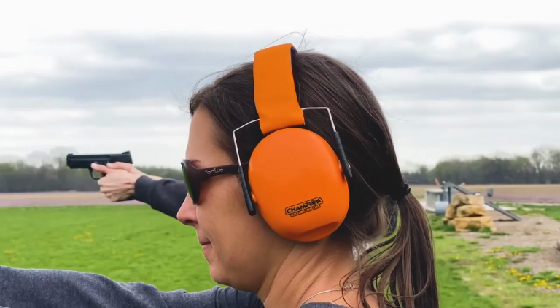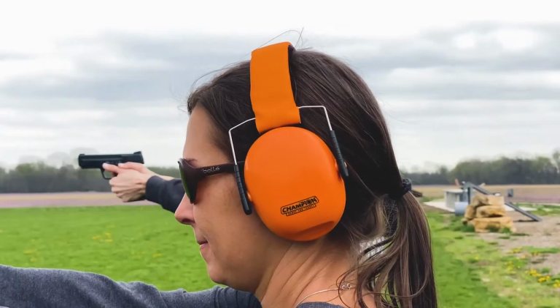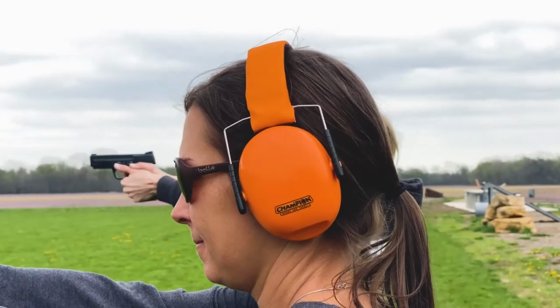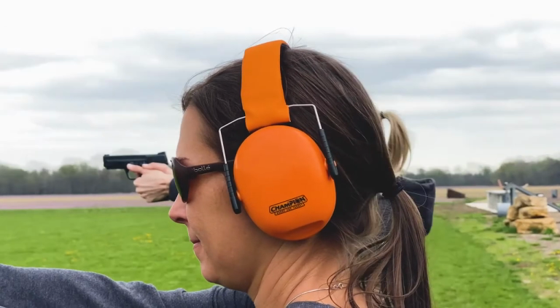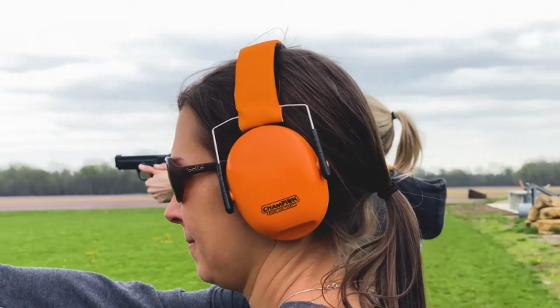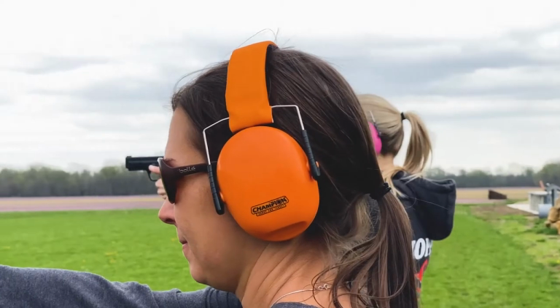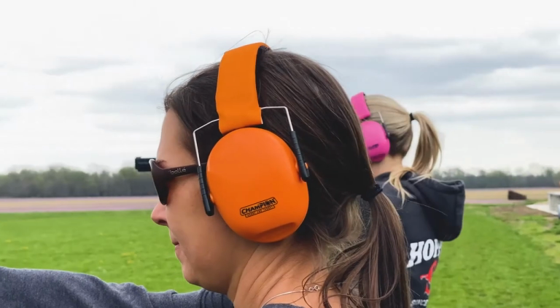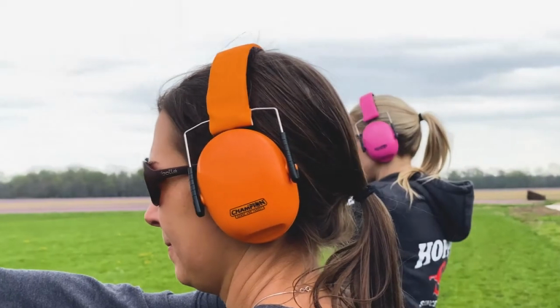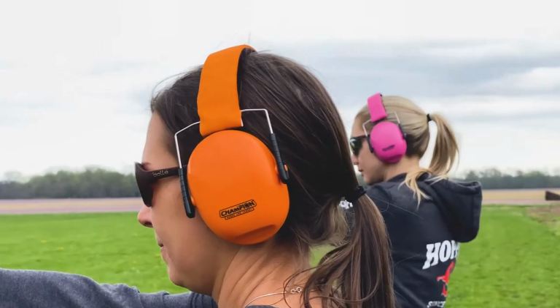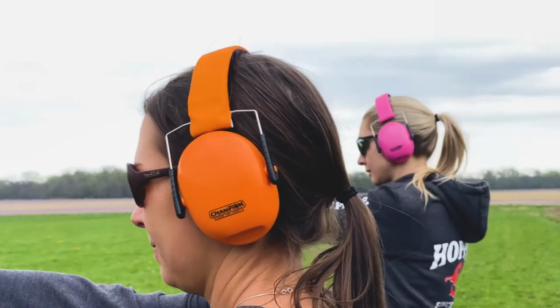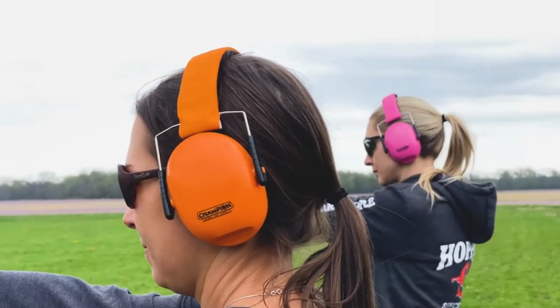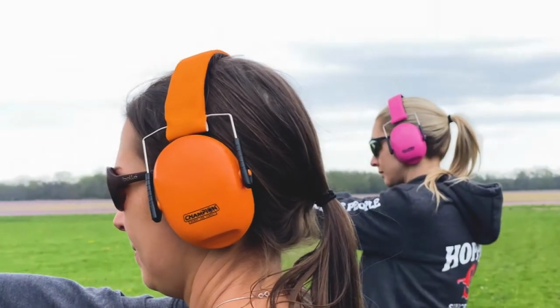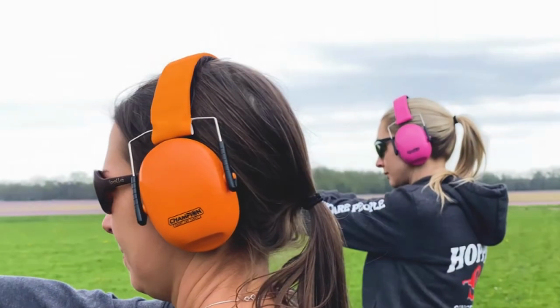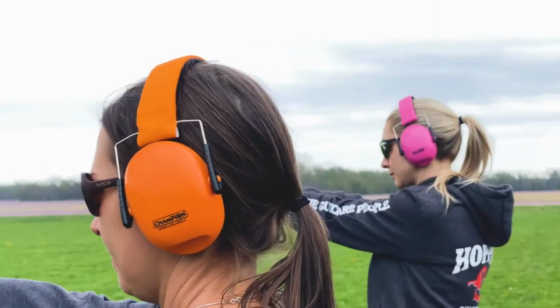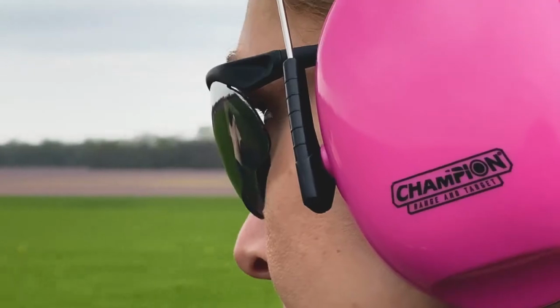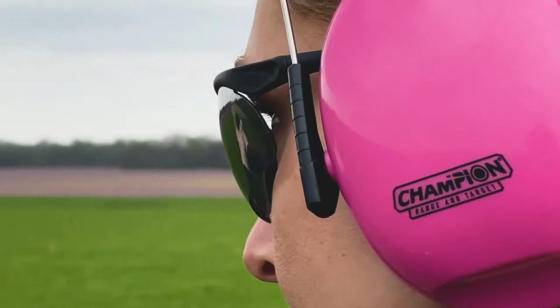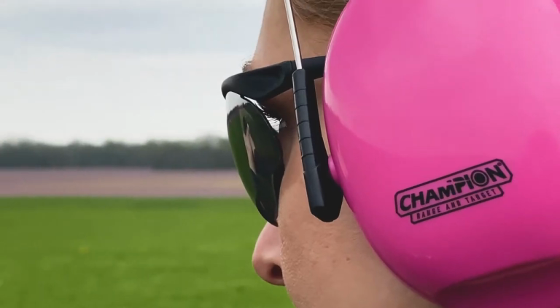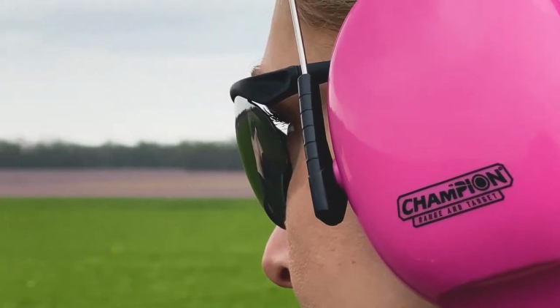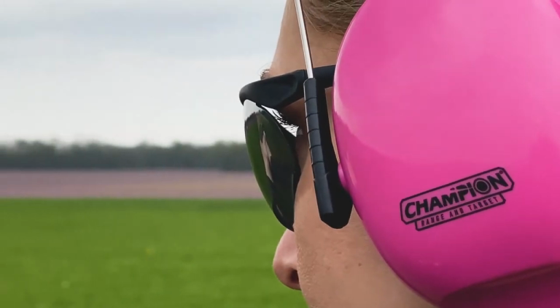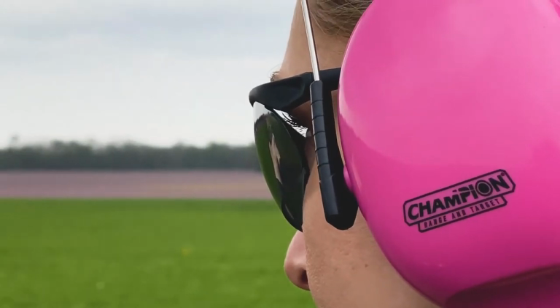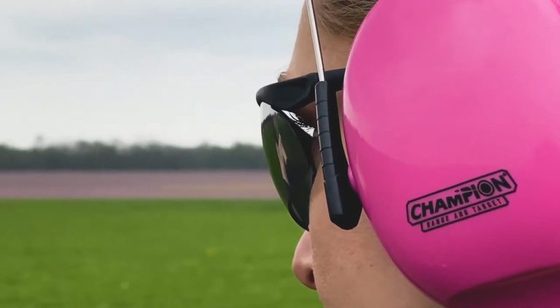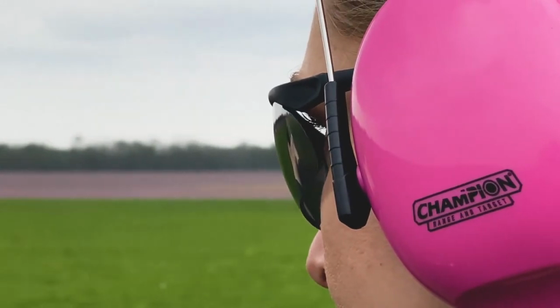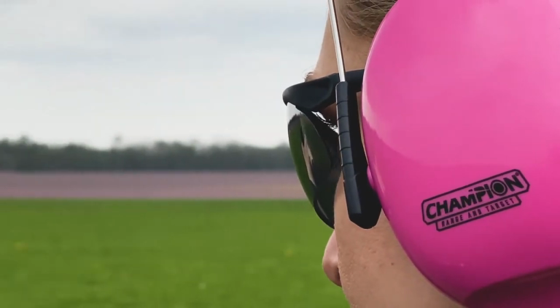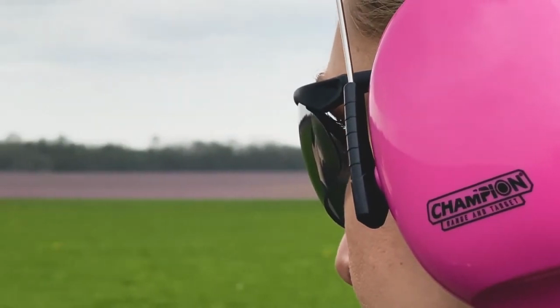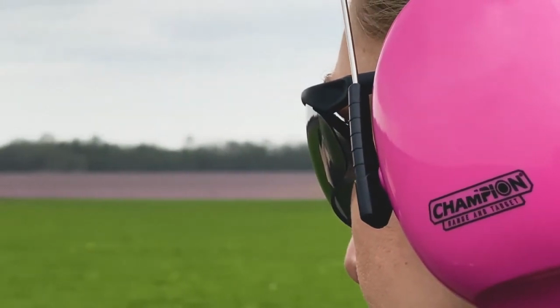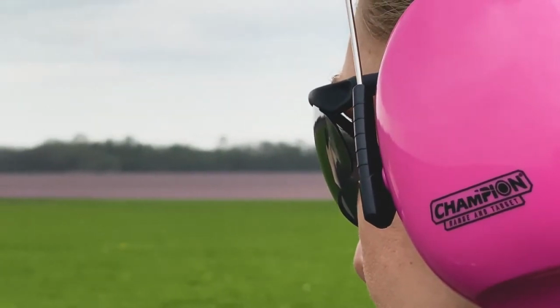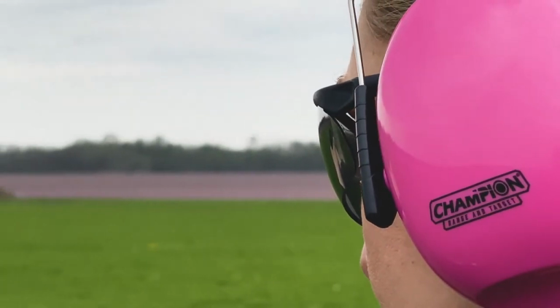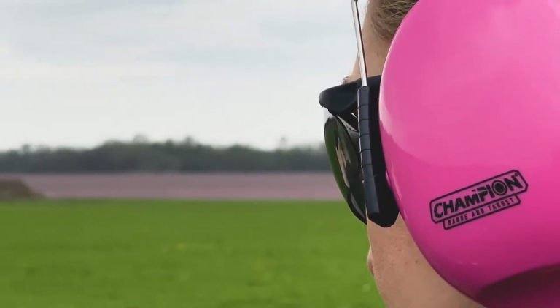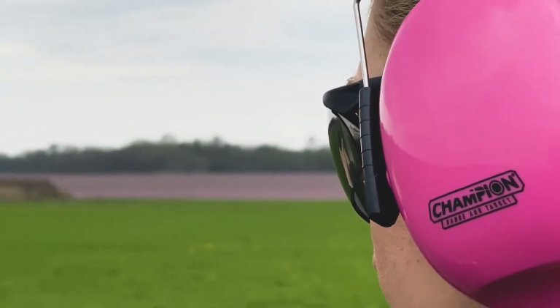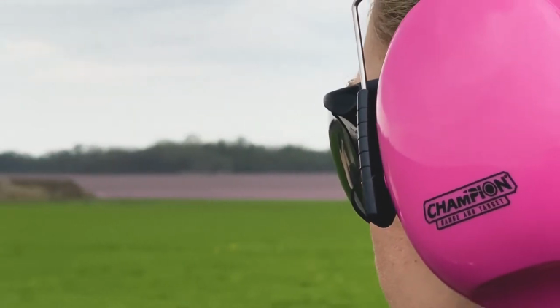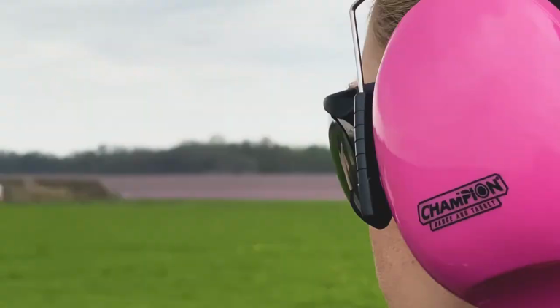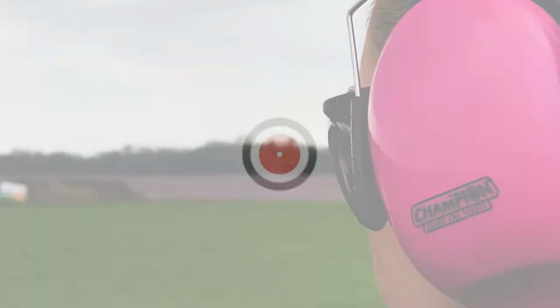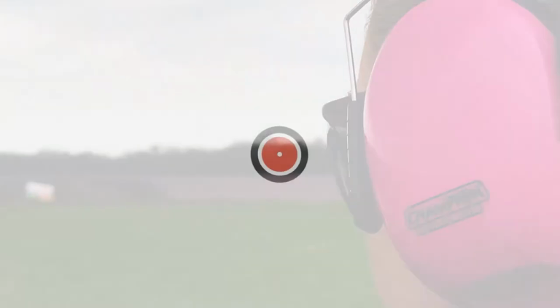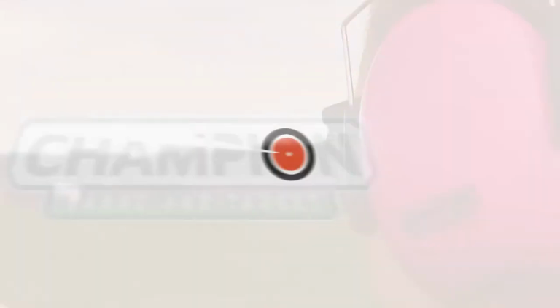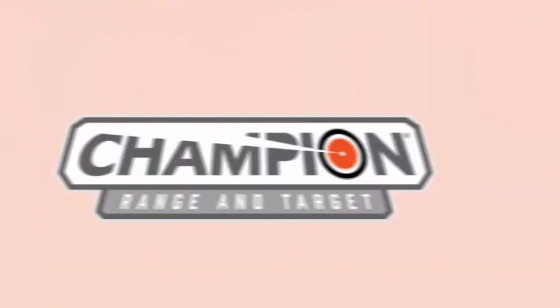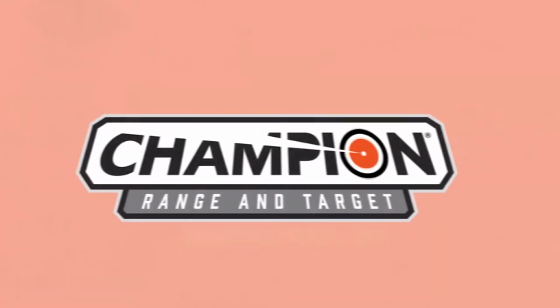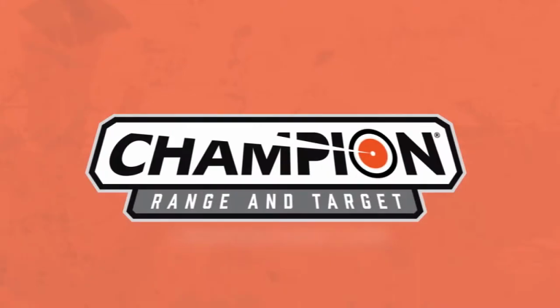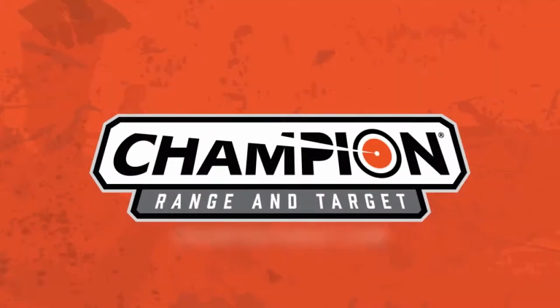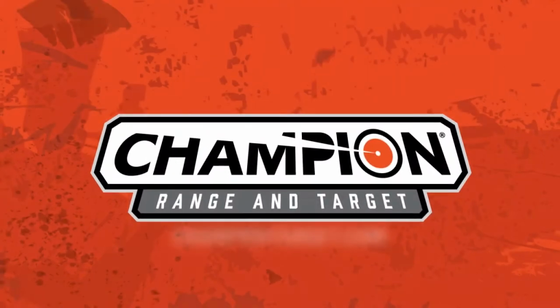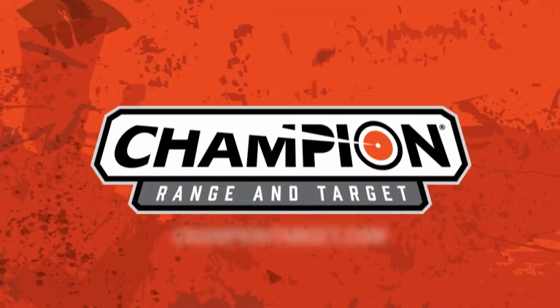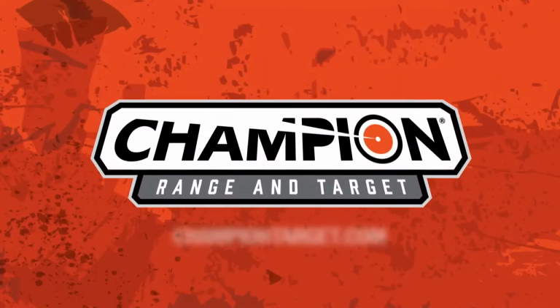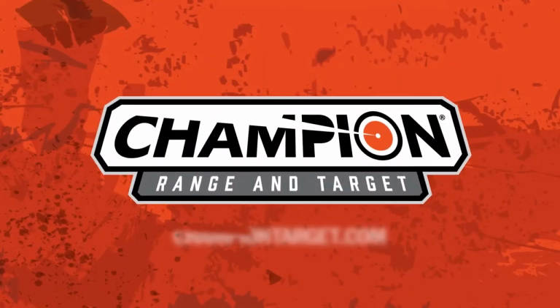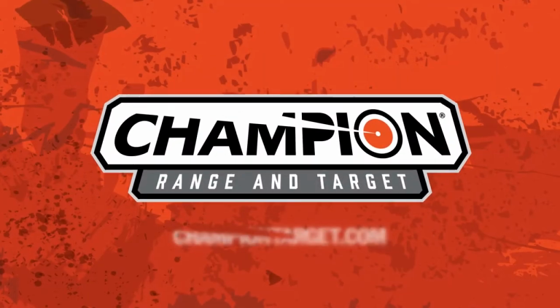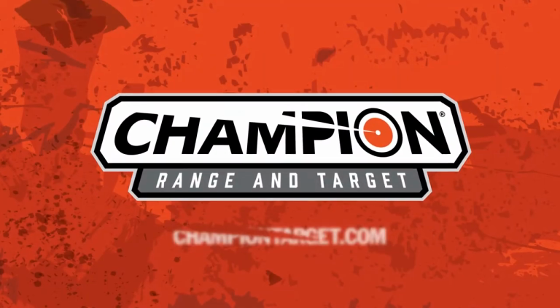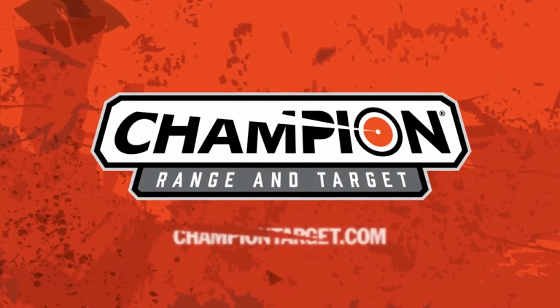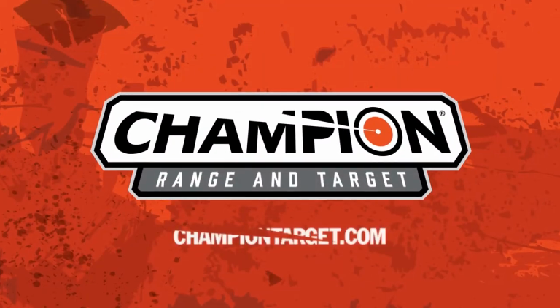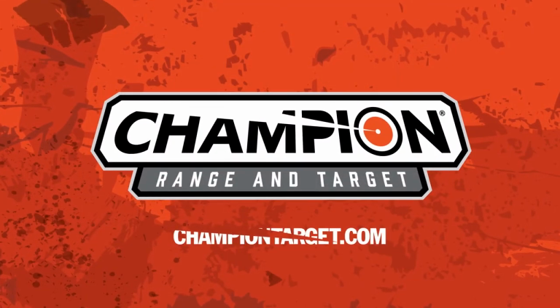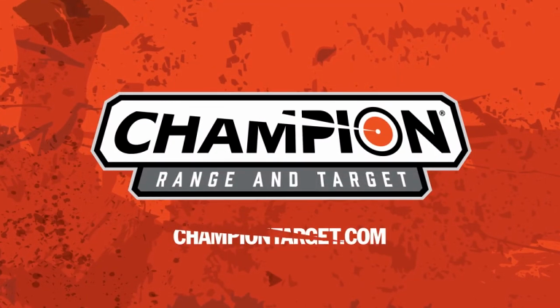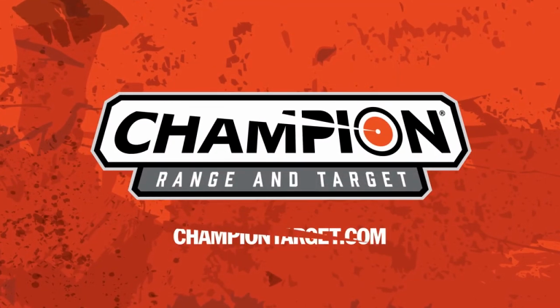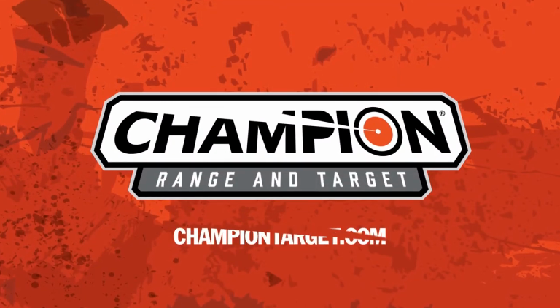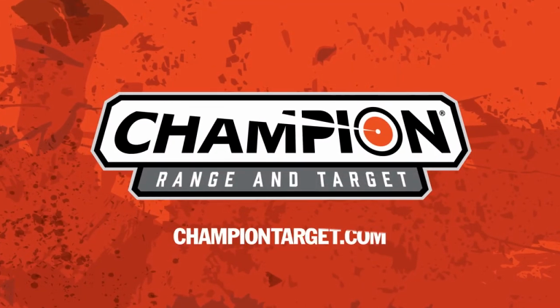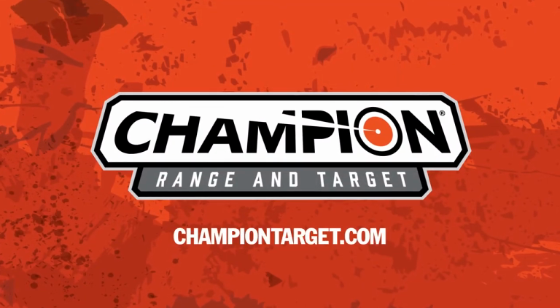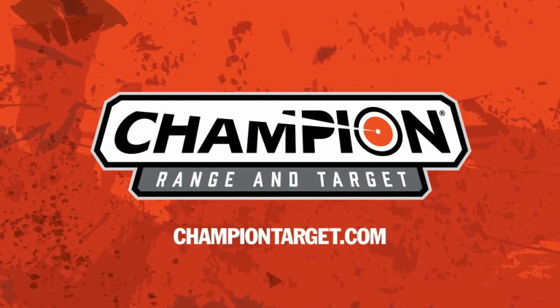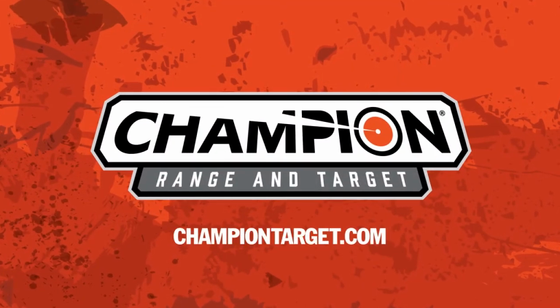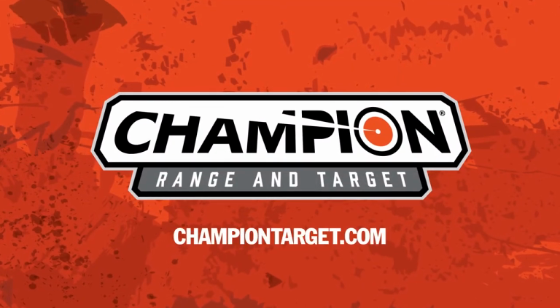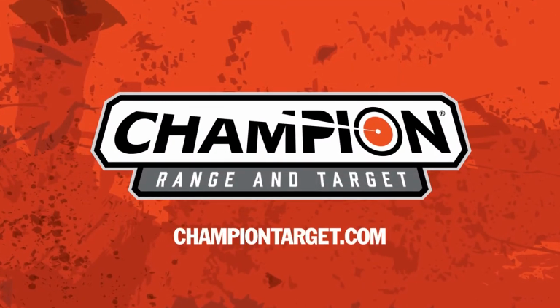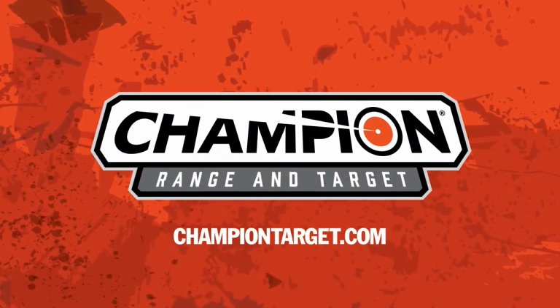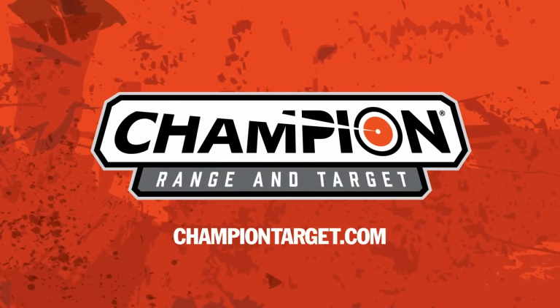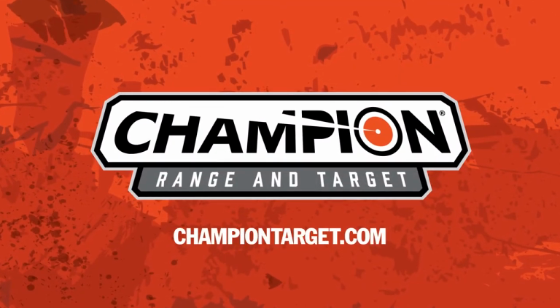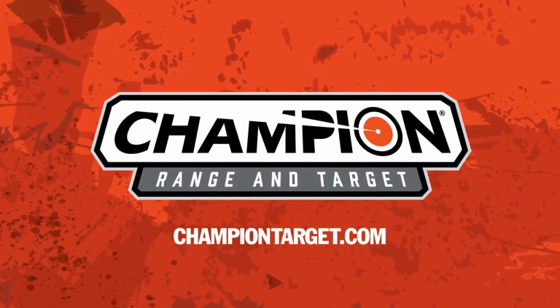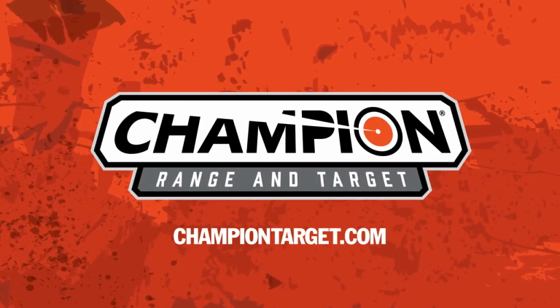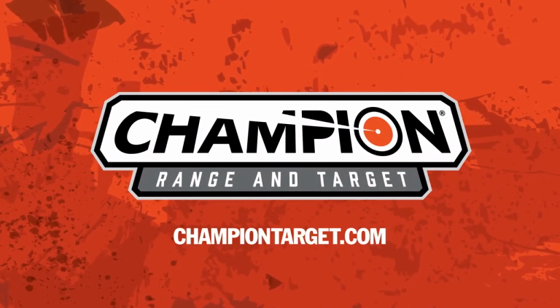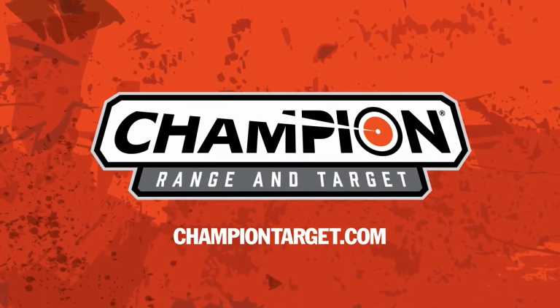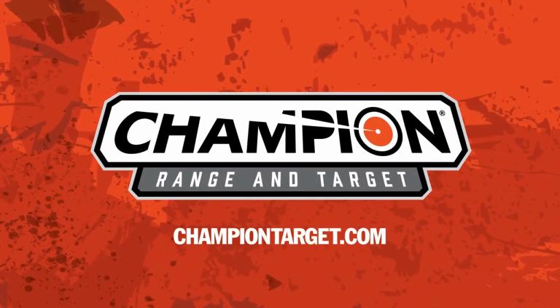If you'd like to find out more information on Champion small frame passive ear muffs, visit us online at ChampionTarget.com. Thank you.